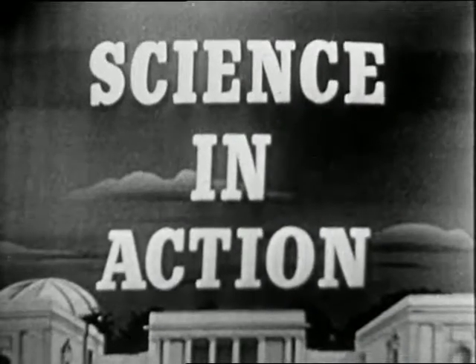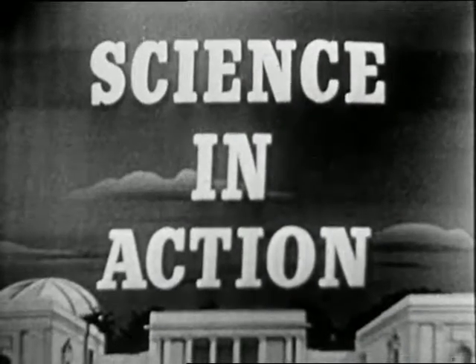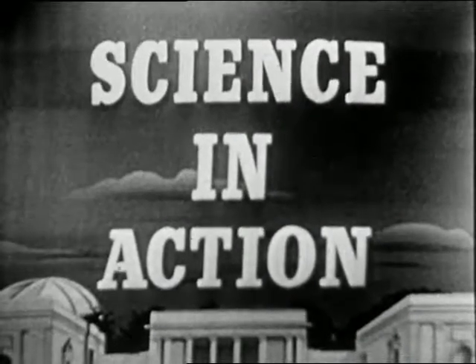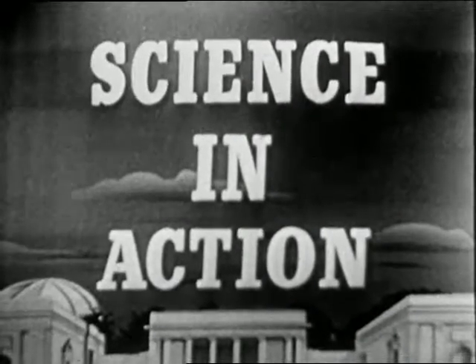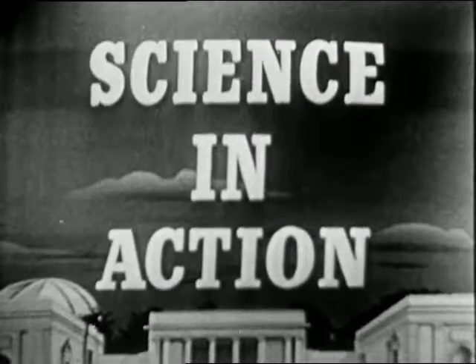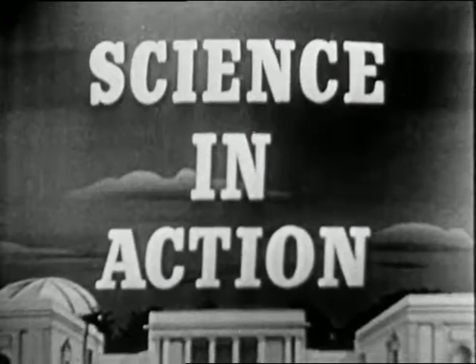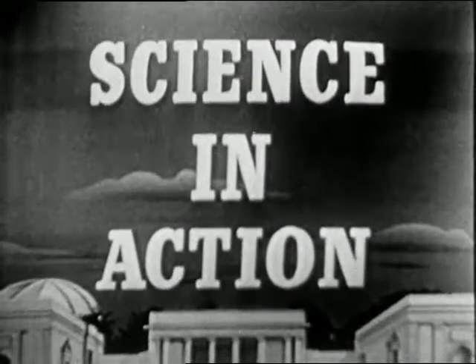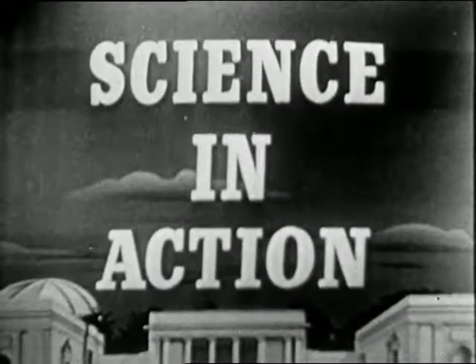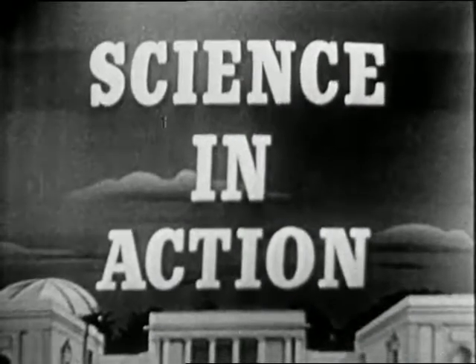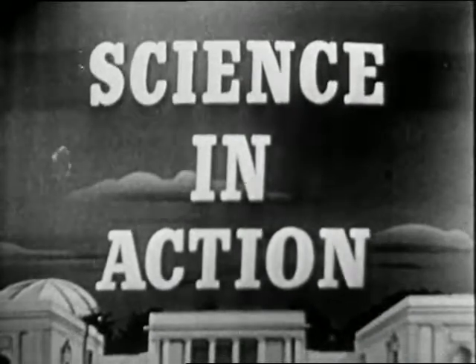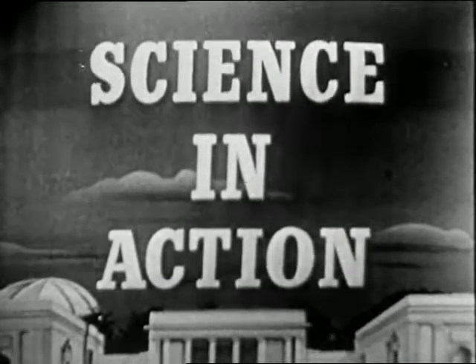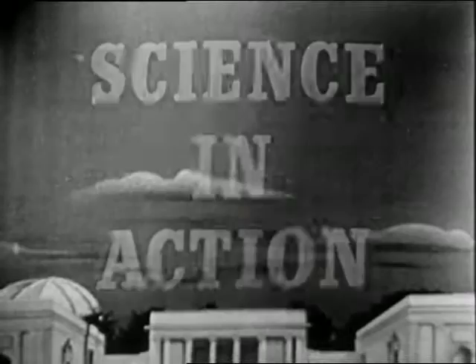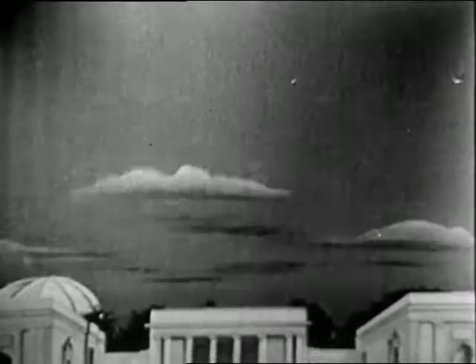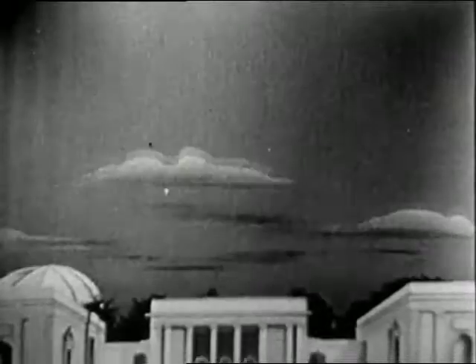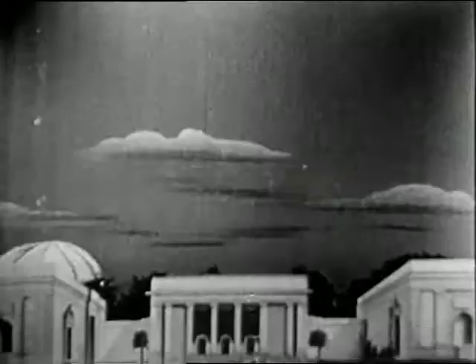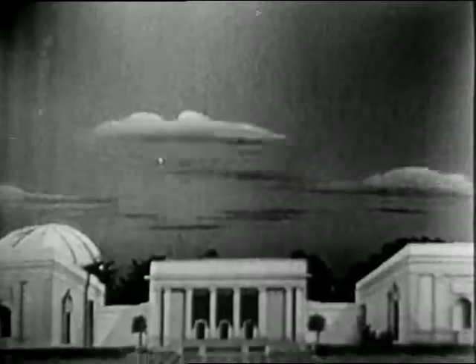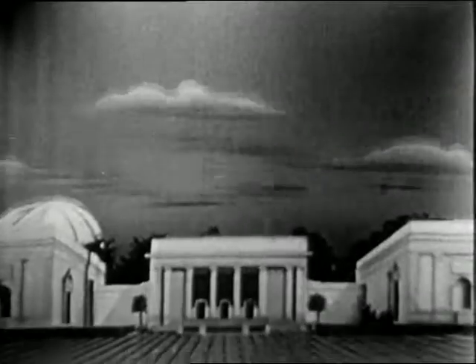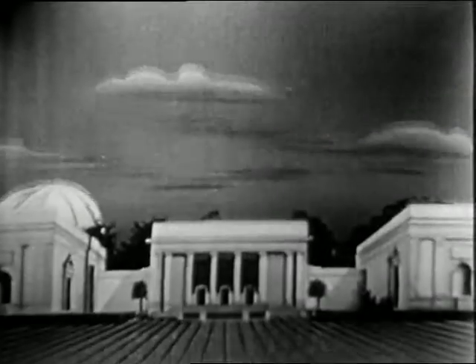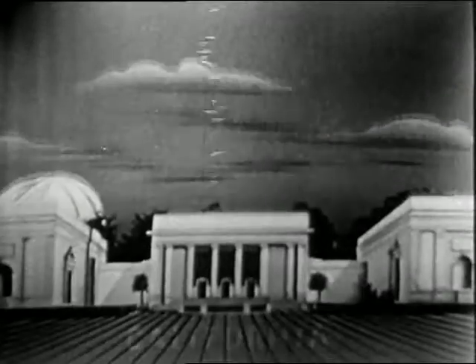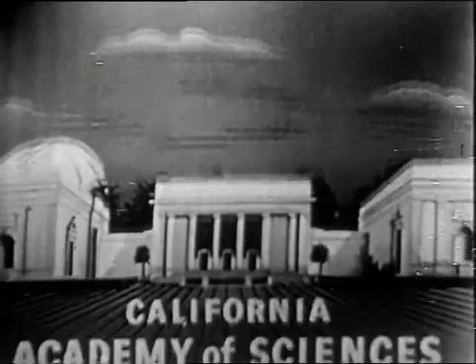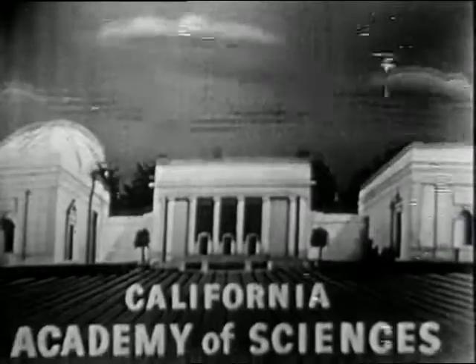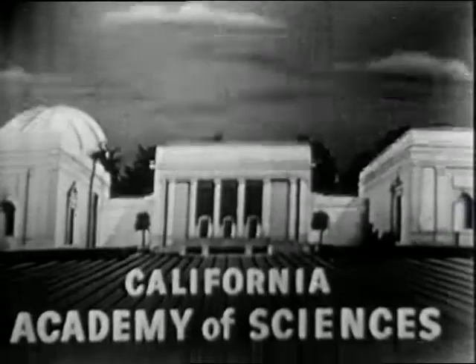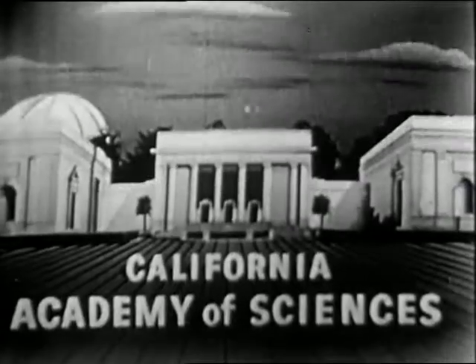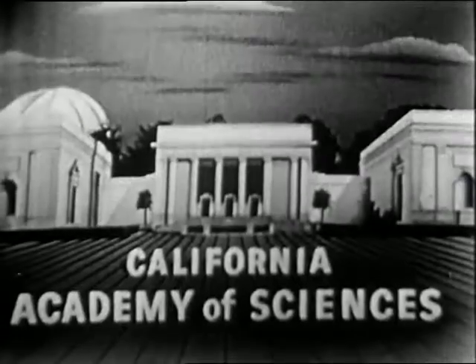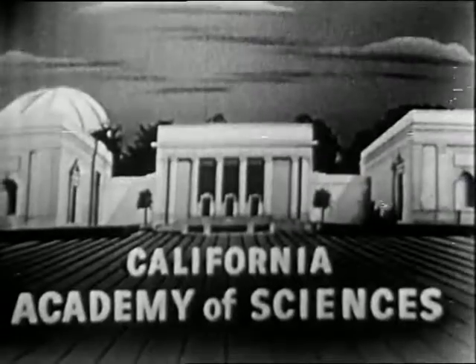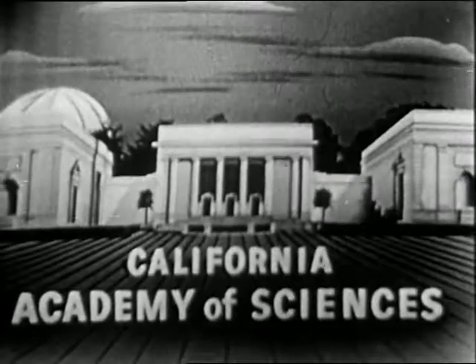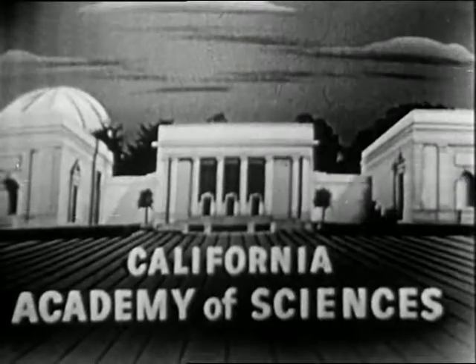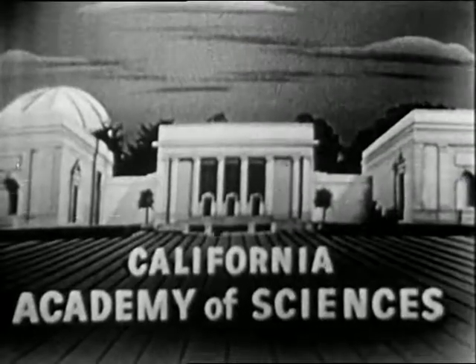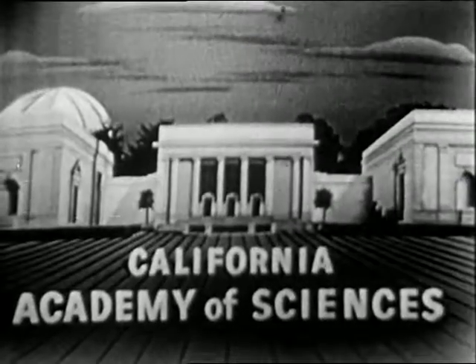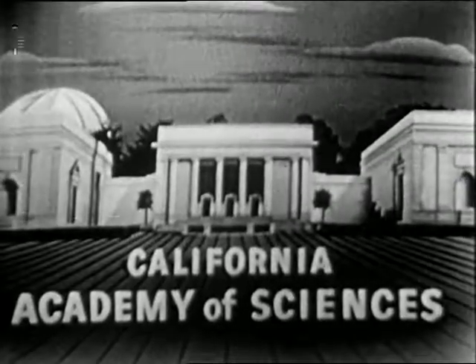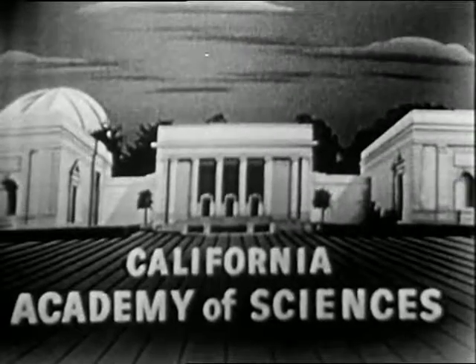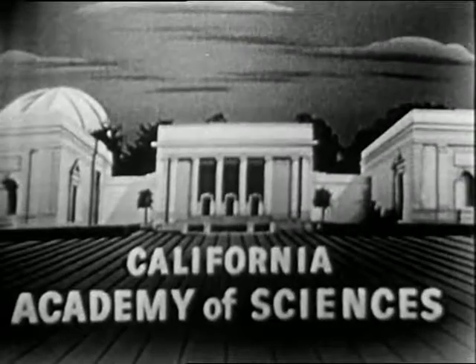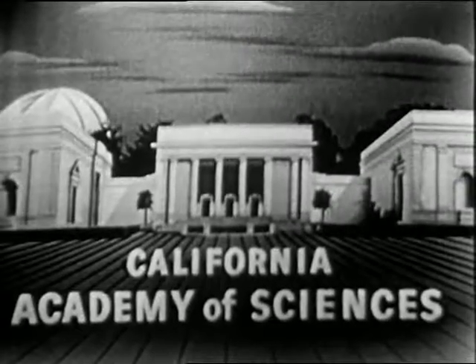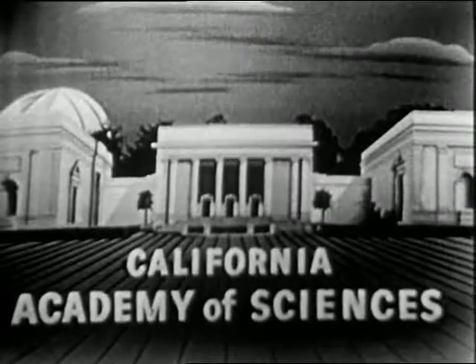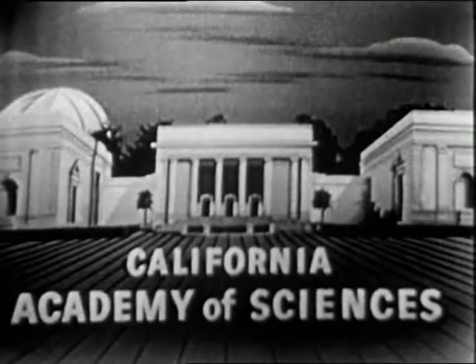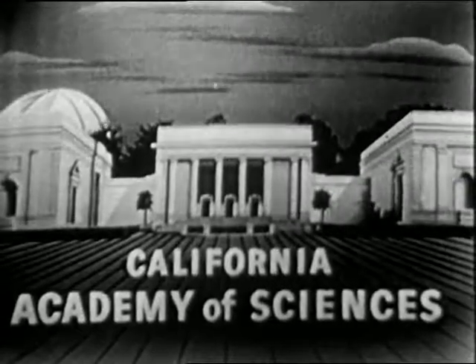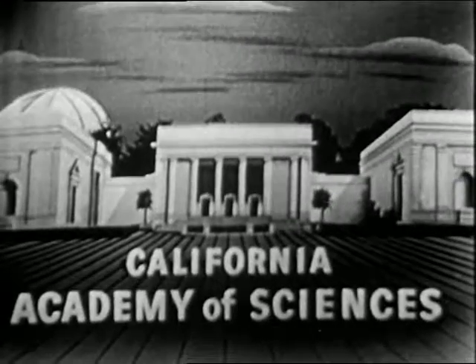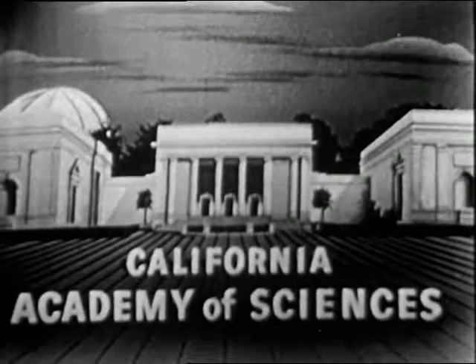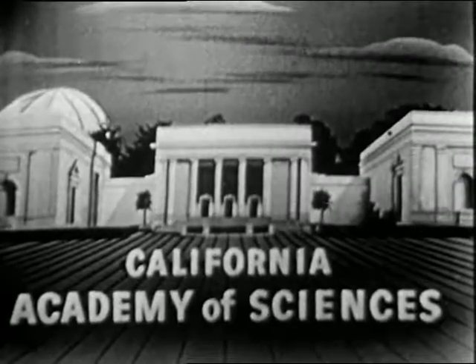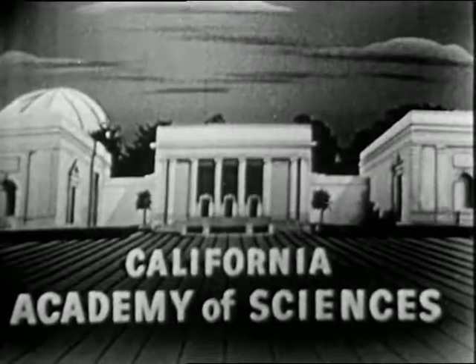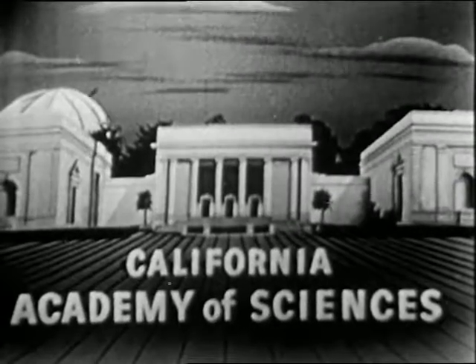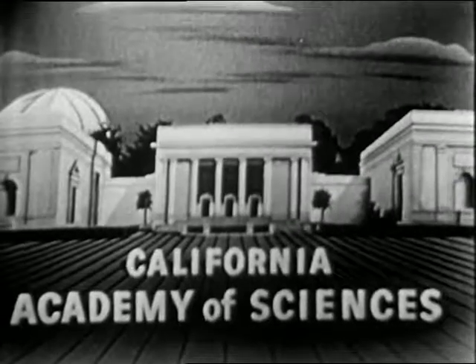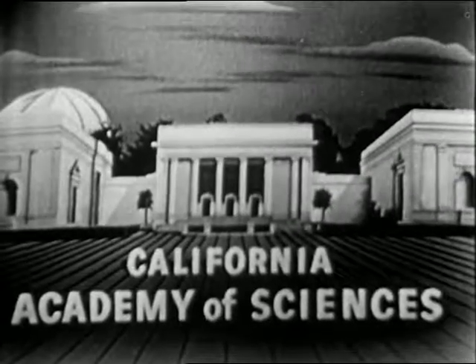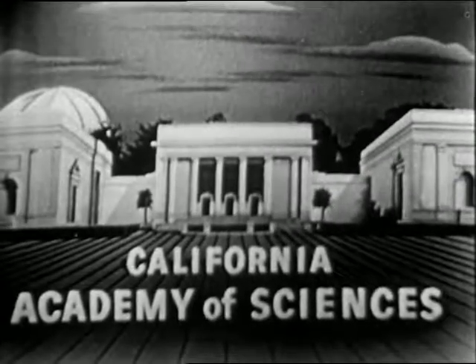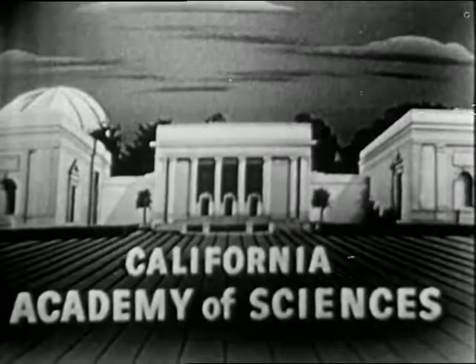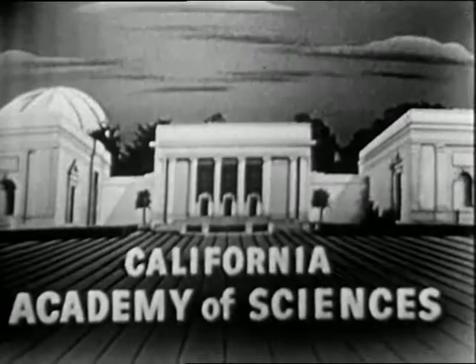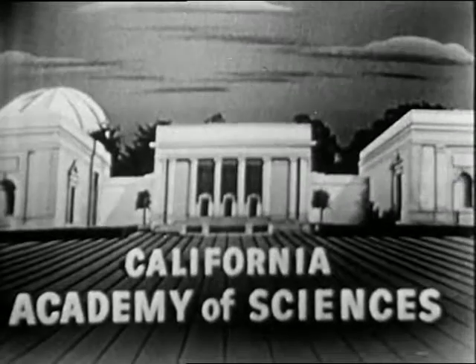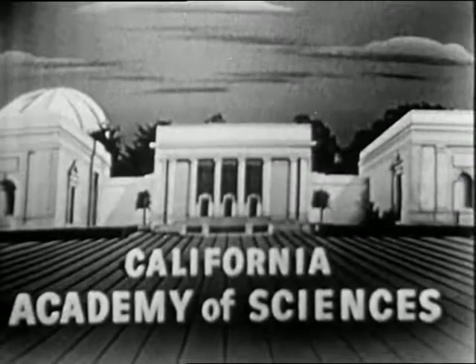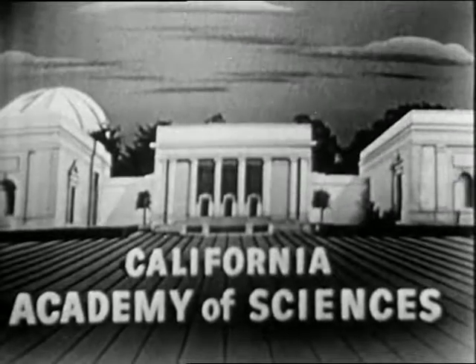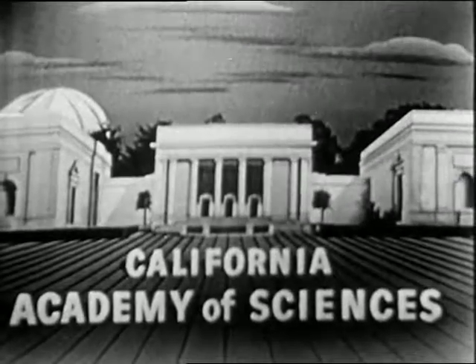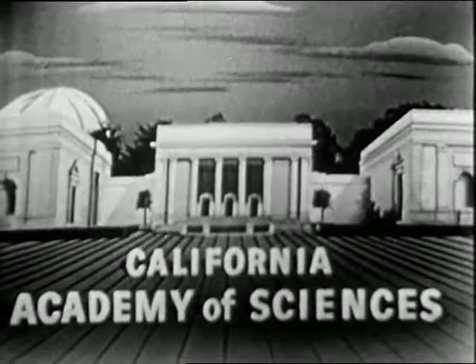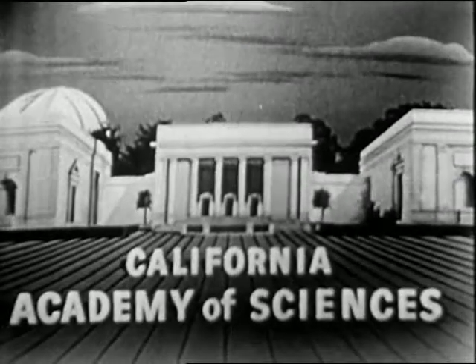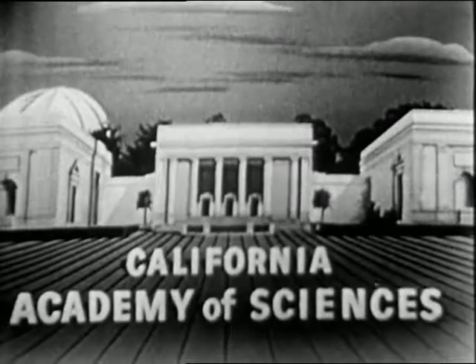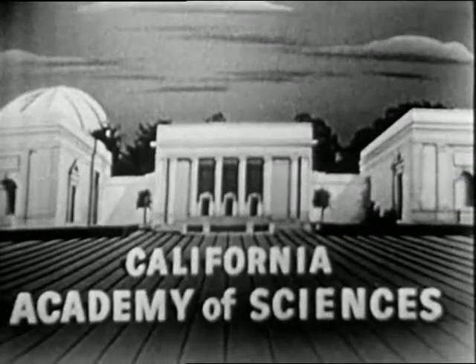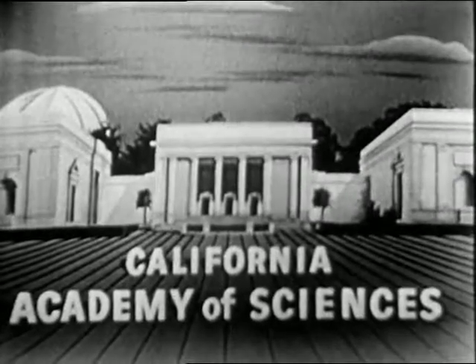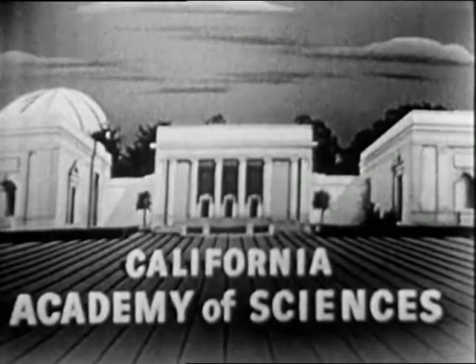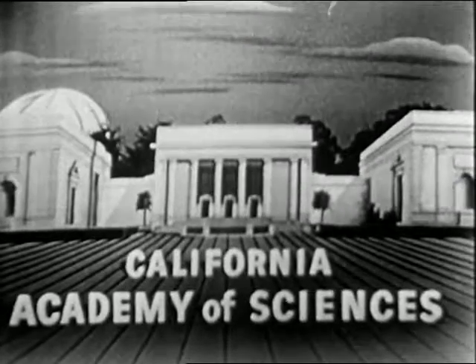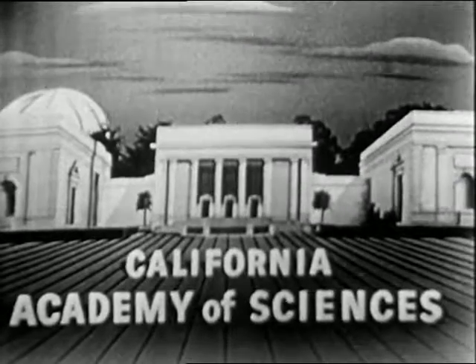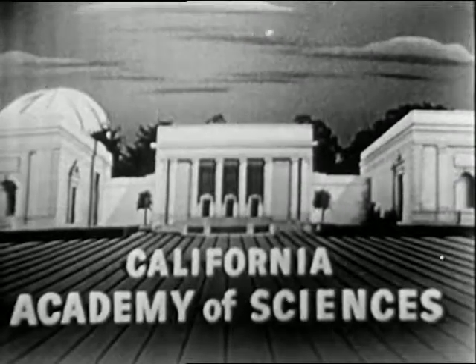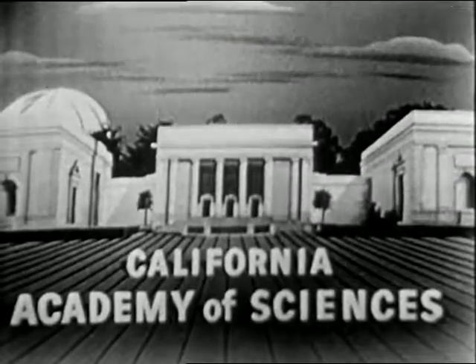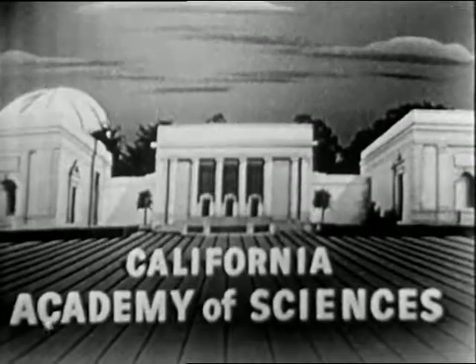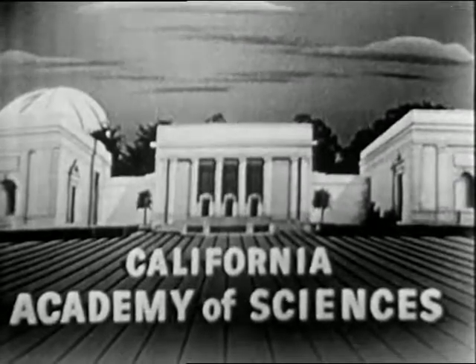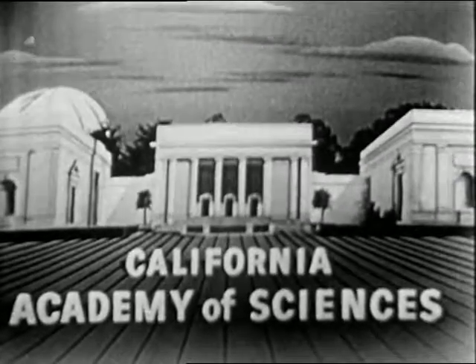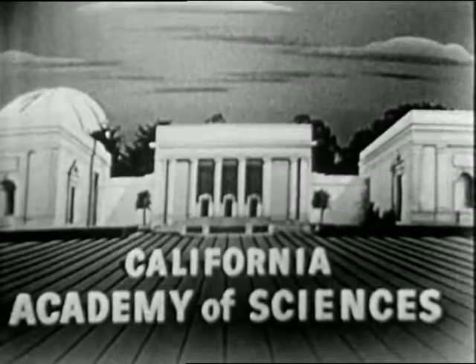You have just seen another in the fascinating television series Science in Action. Science in Action is produced by the California Academy of Sciences under the supervision of Dr. Robert C. Miller.